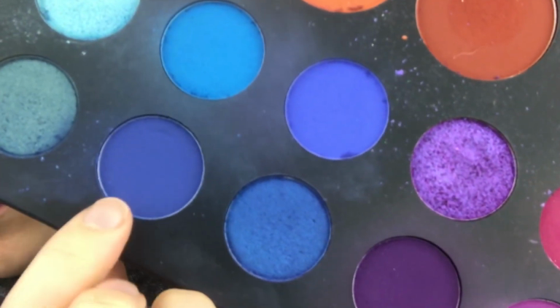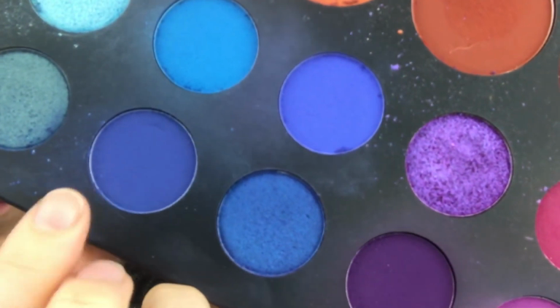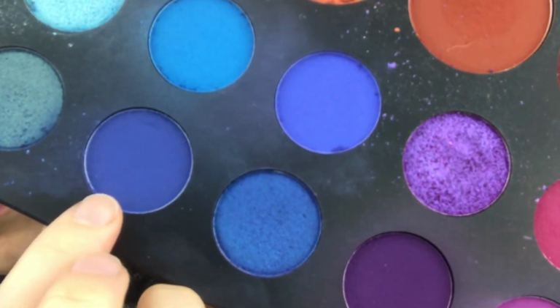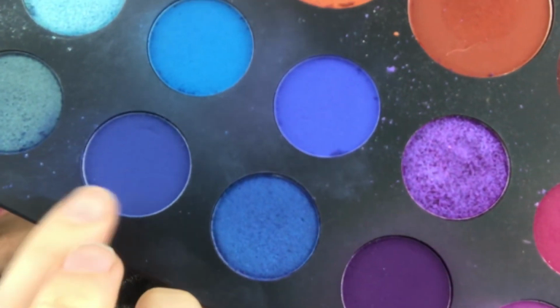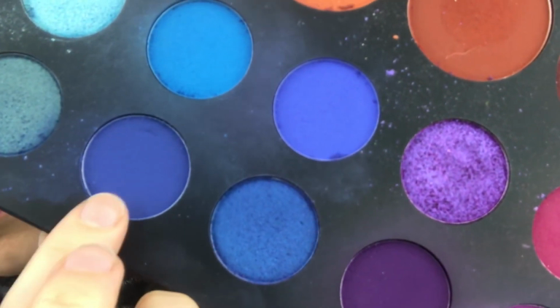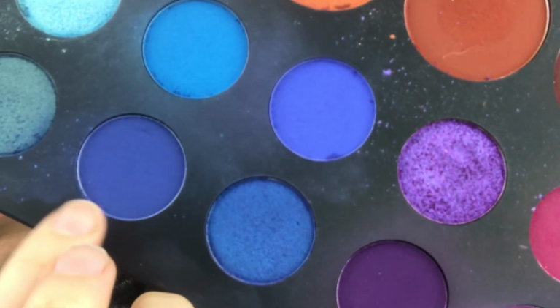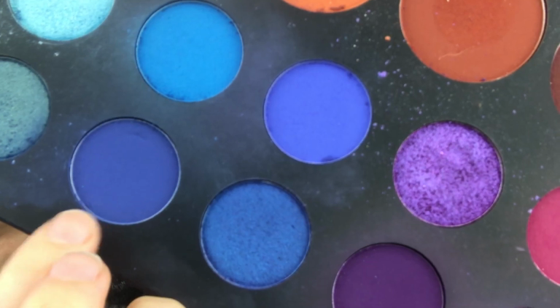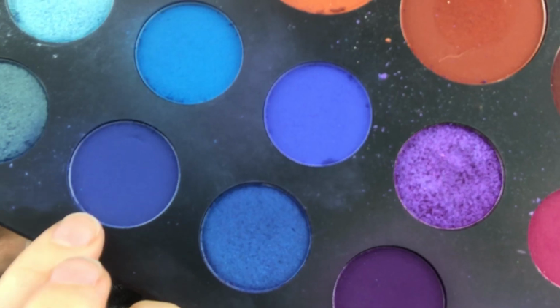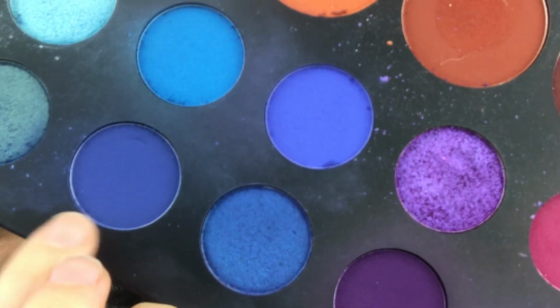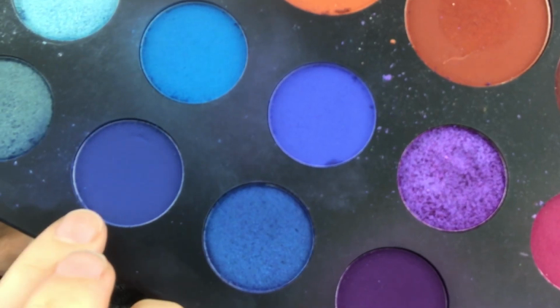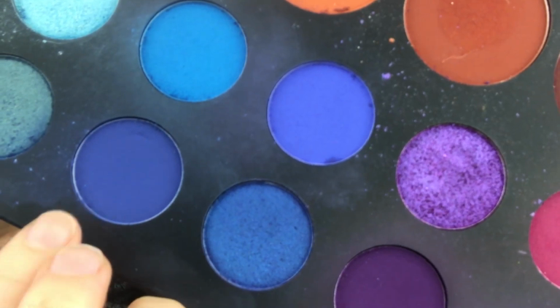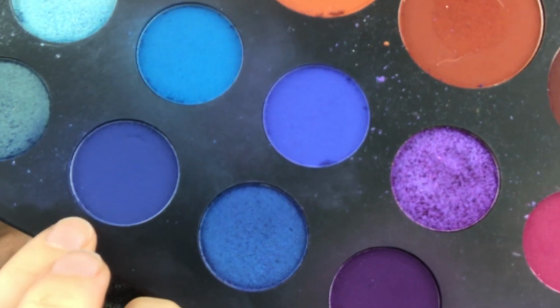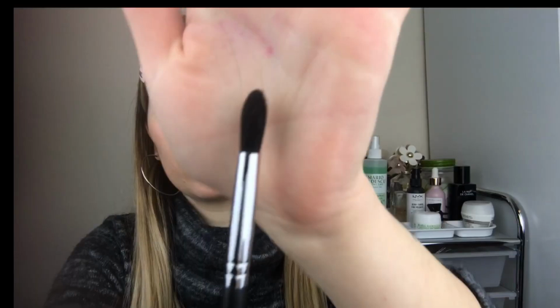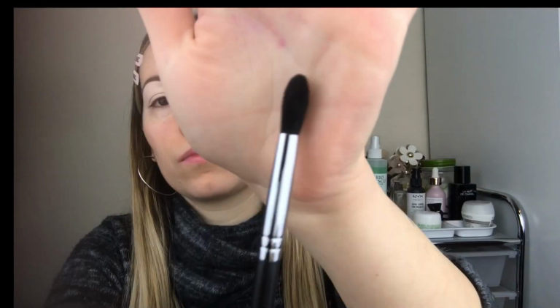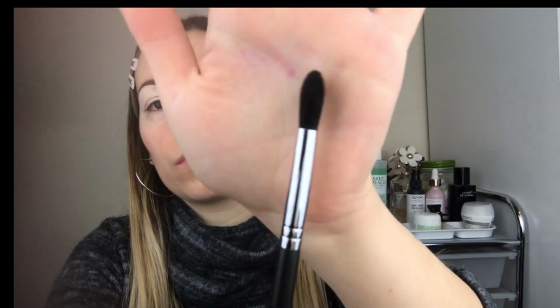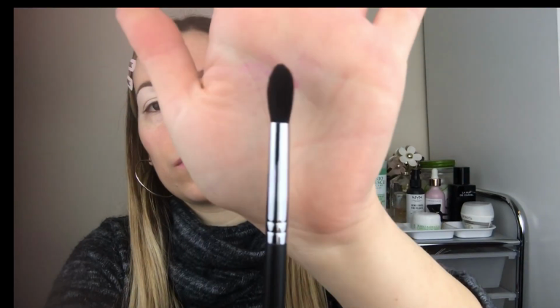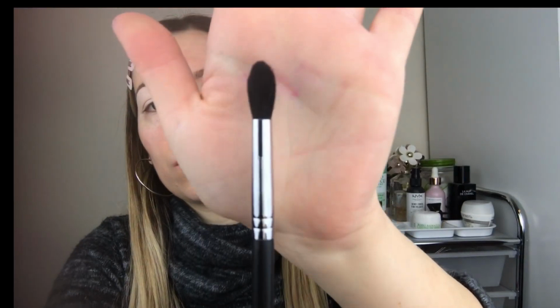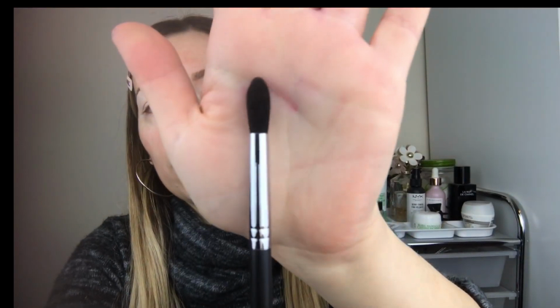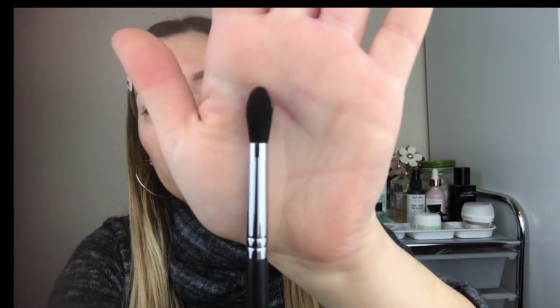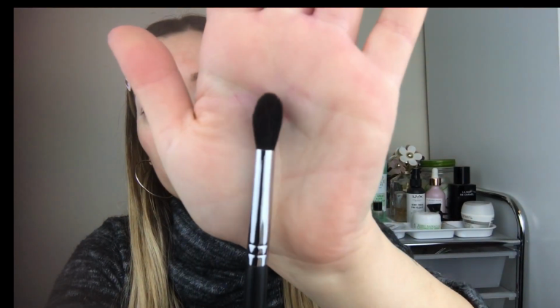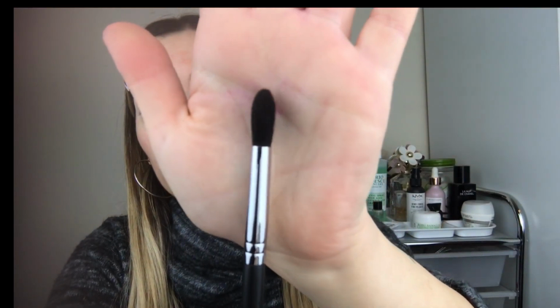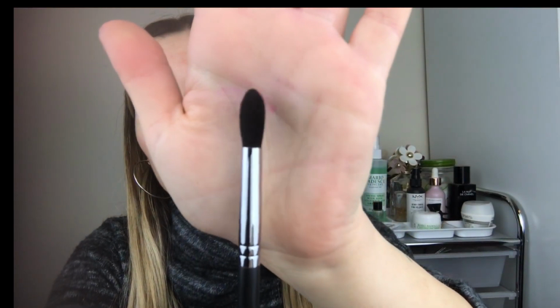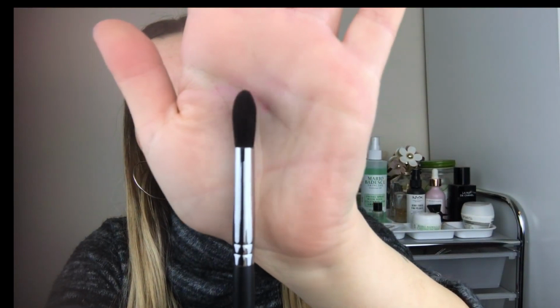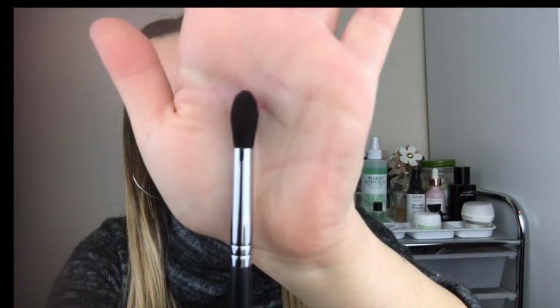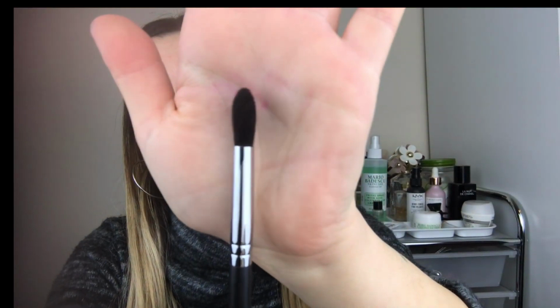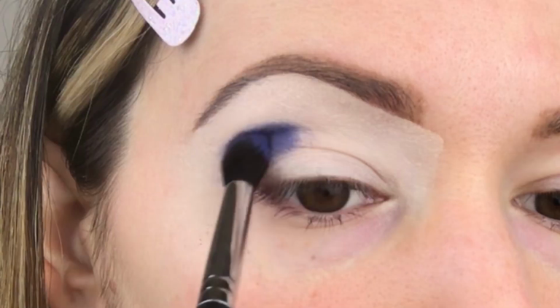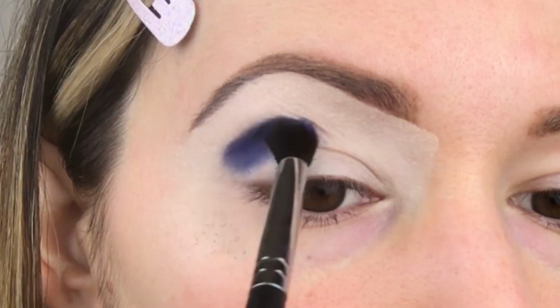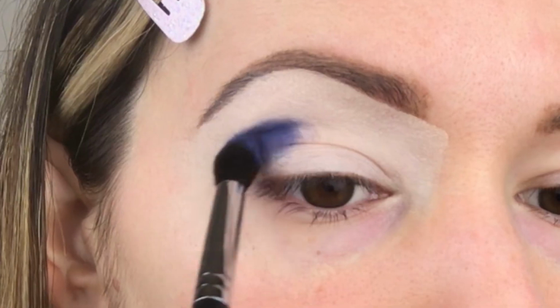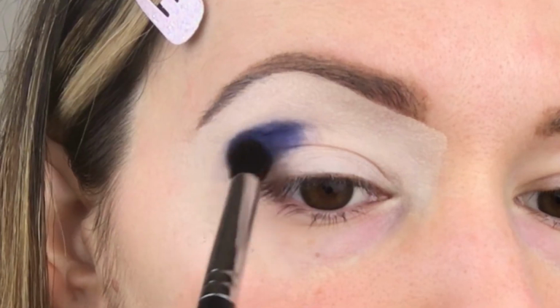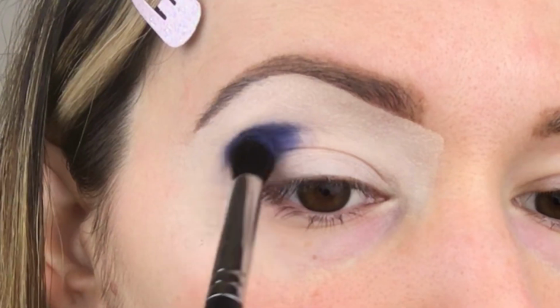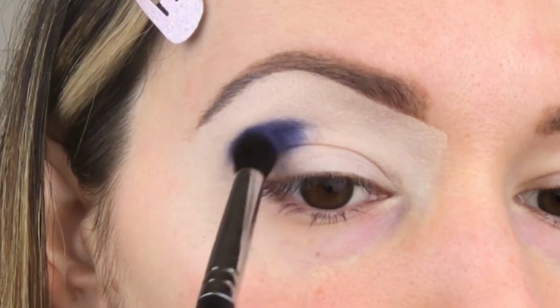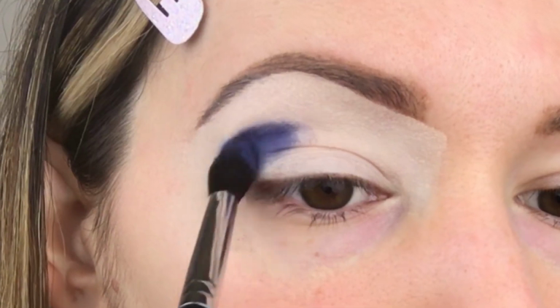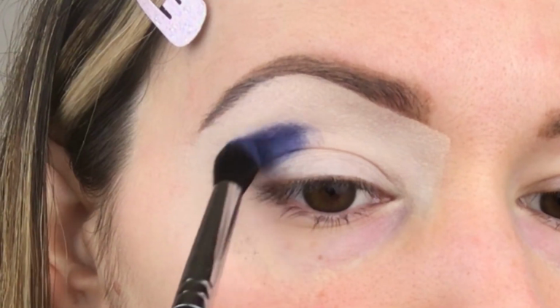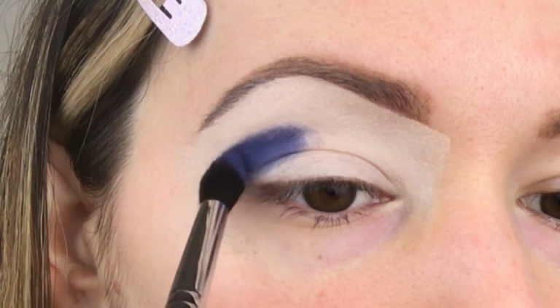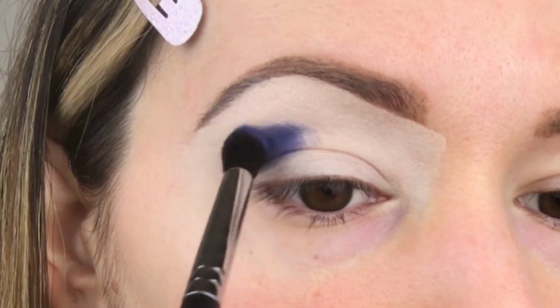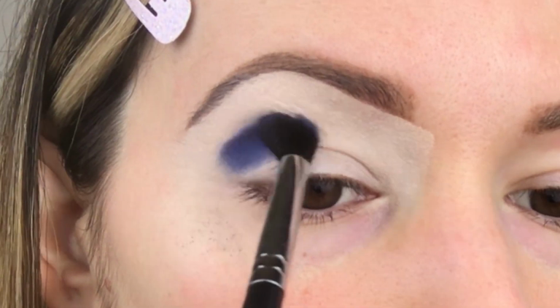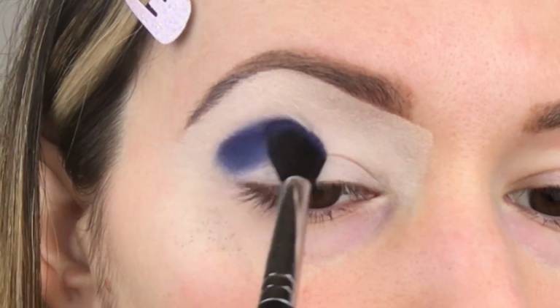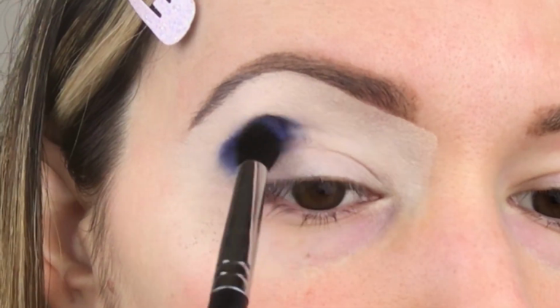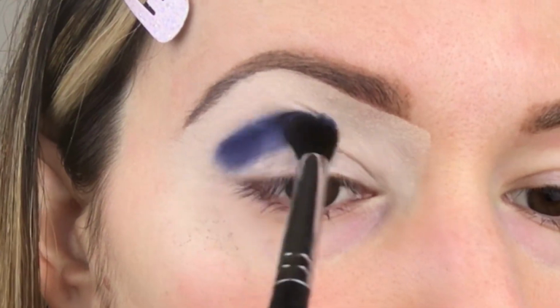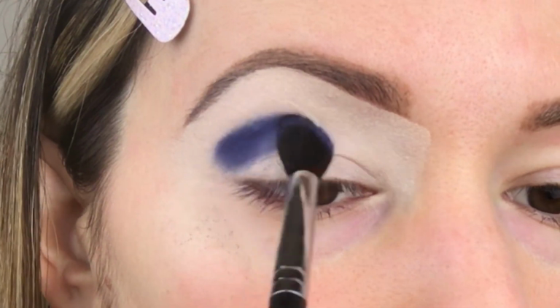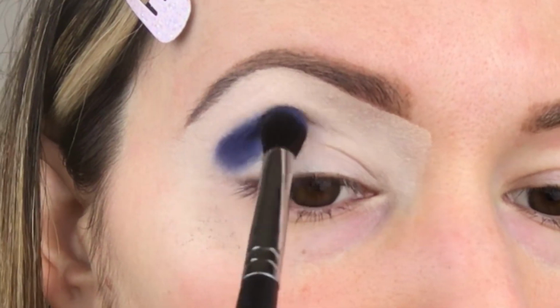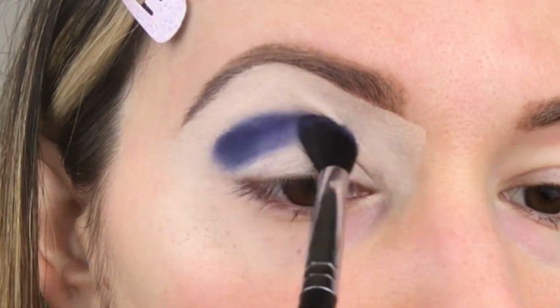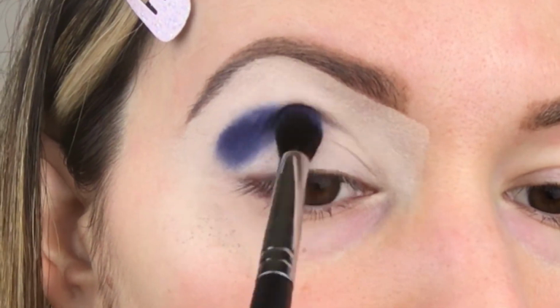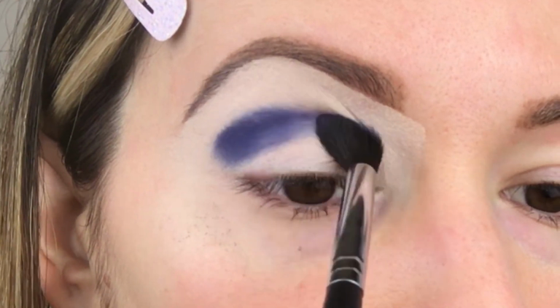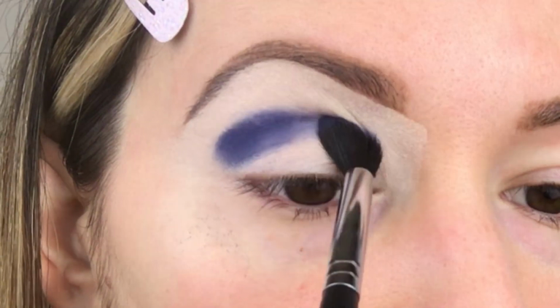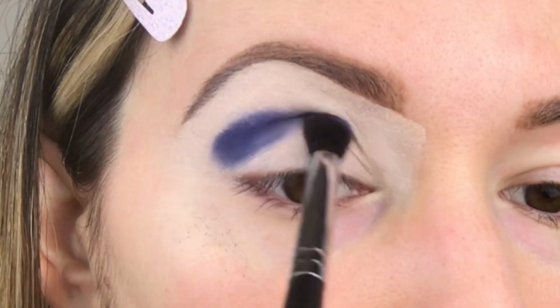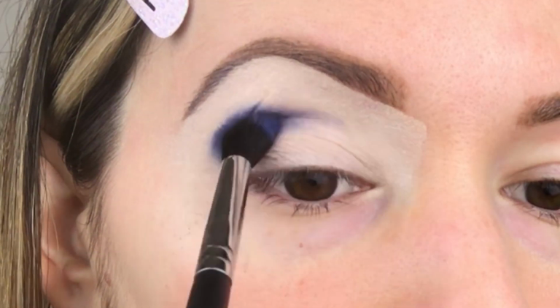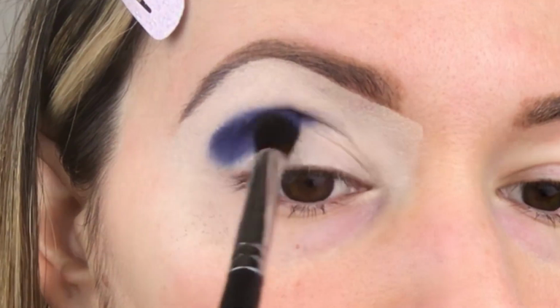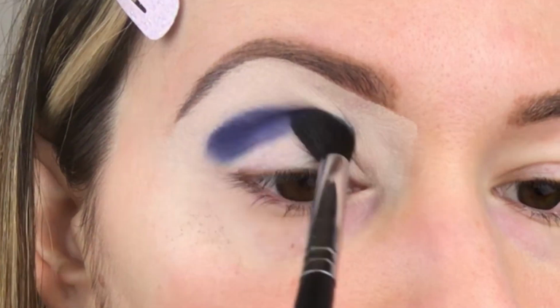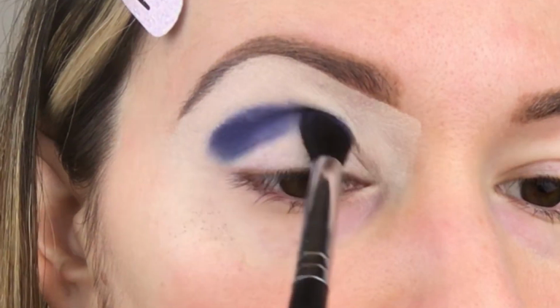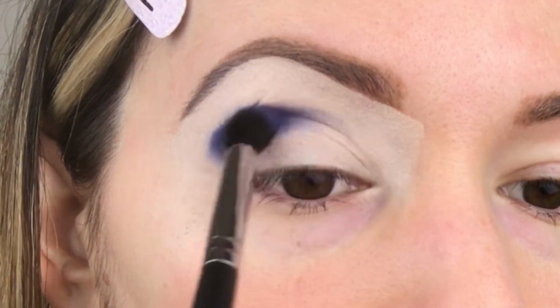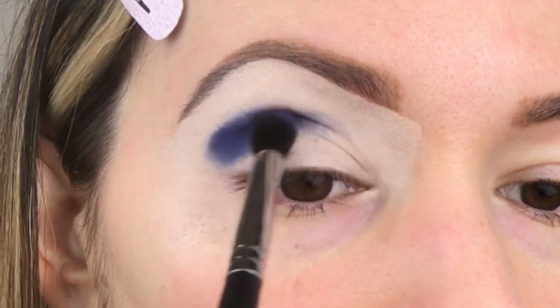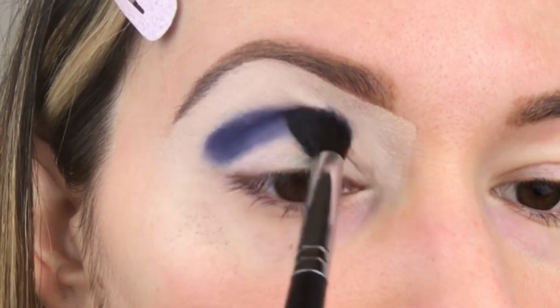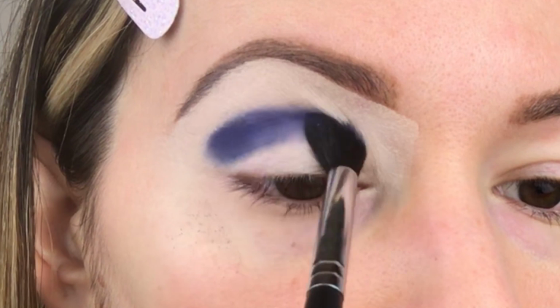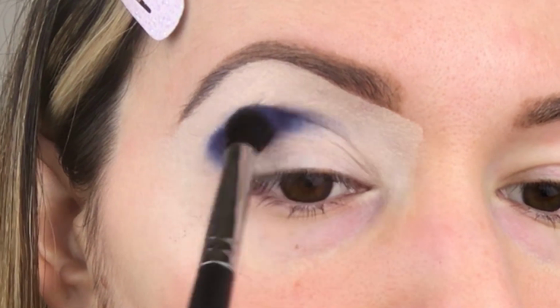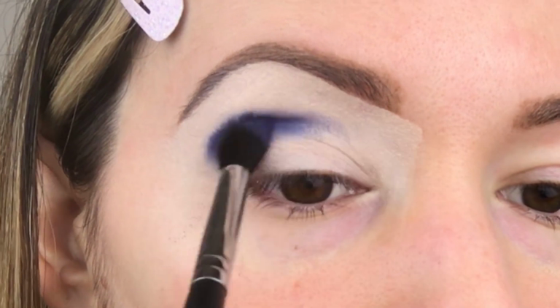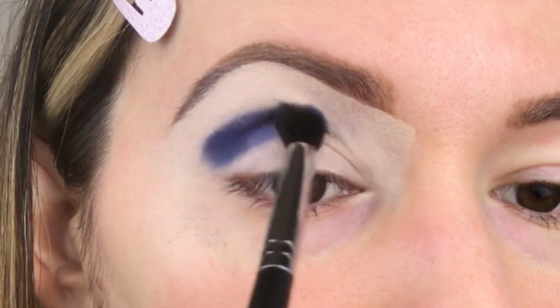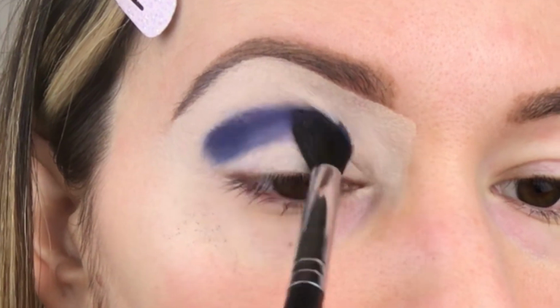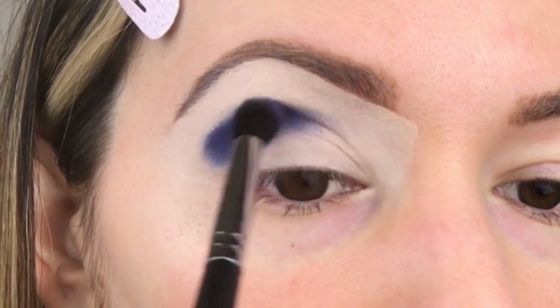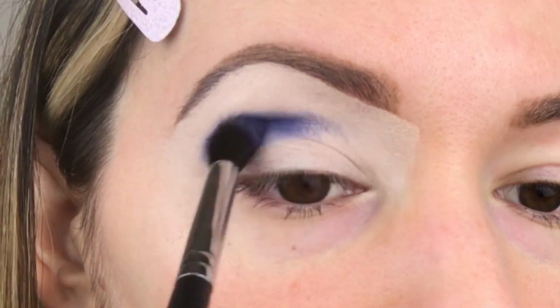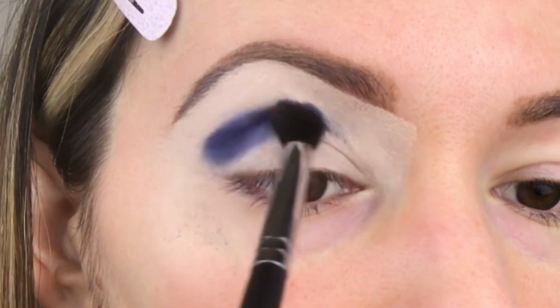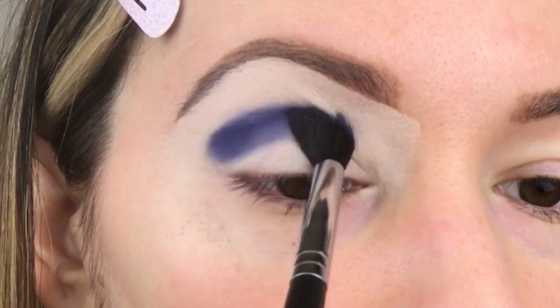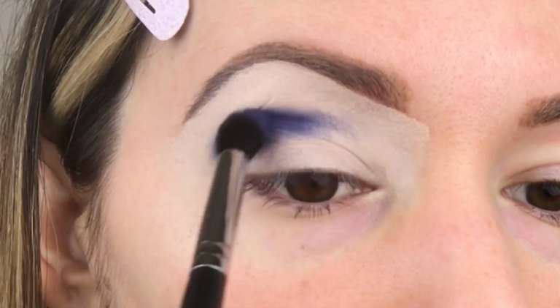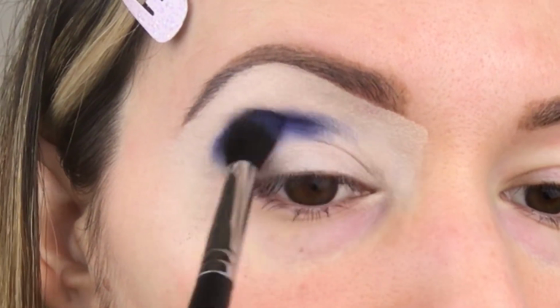Next, we're going to use our darkest navy blue with a crease brush and we're going to go right in the crease of our eye with that navy blue.